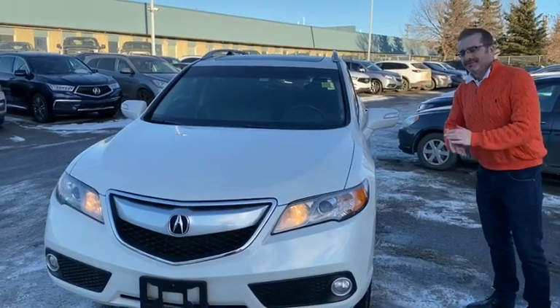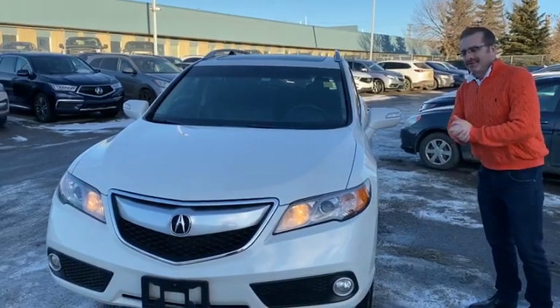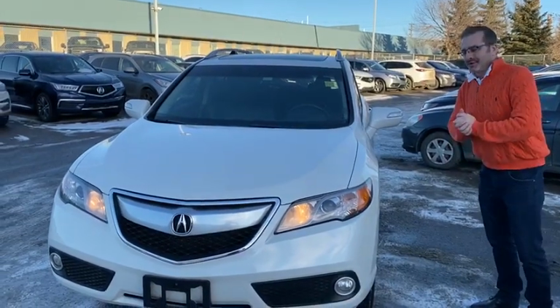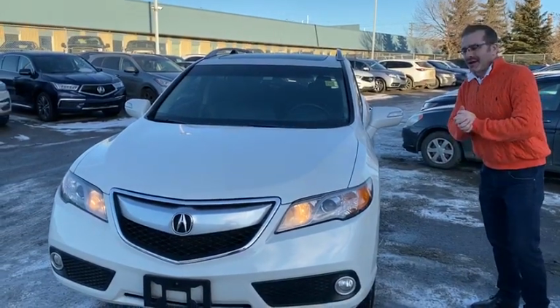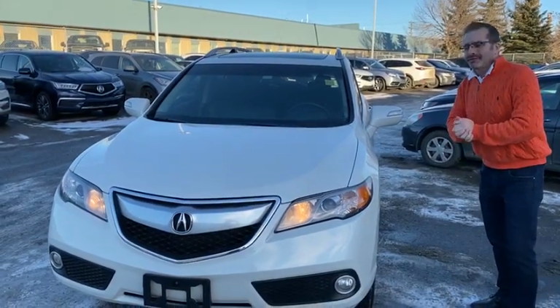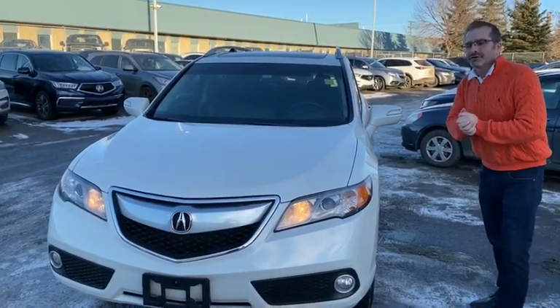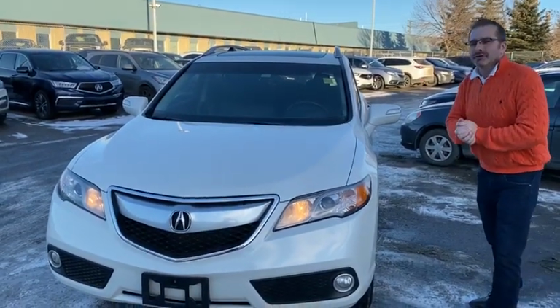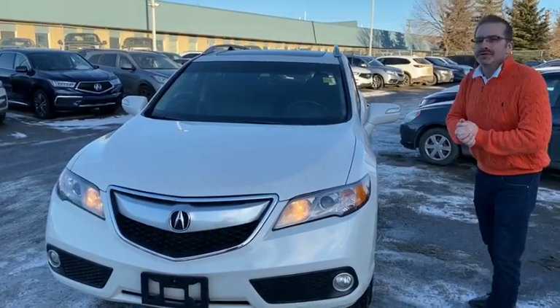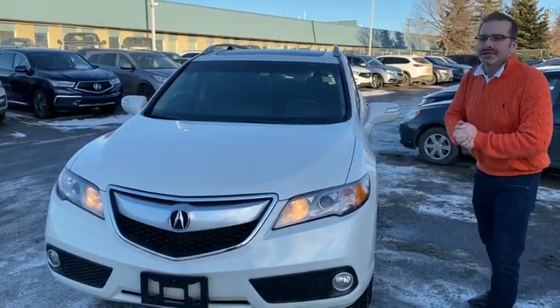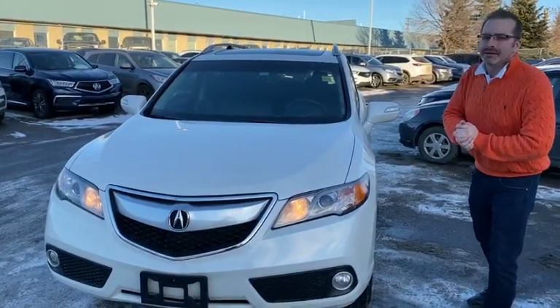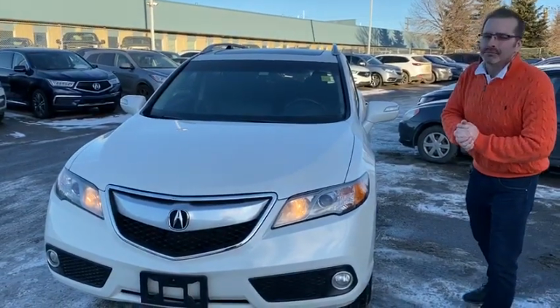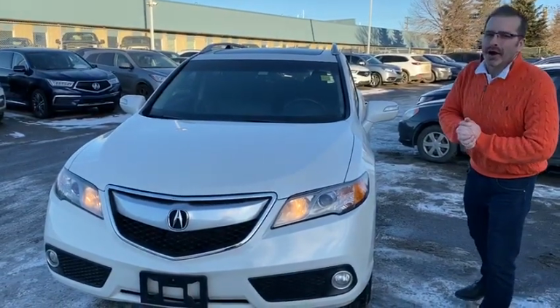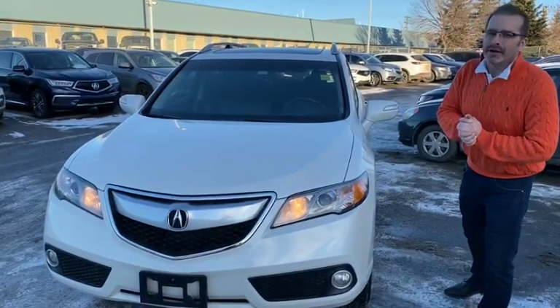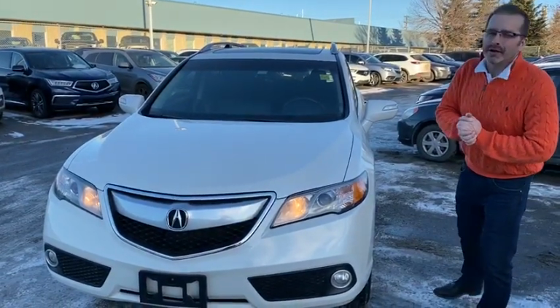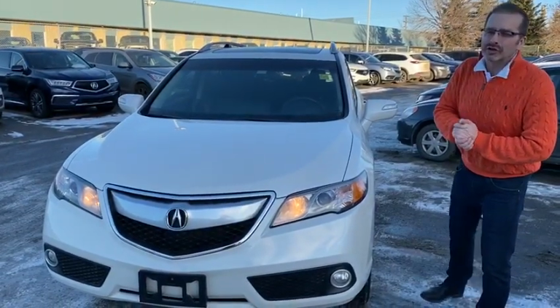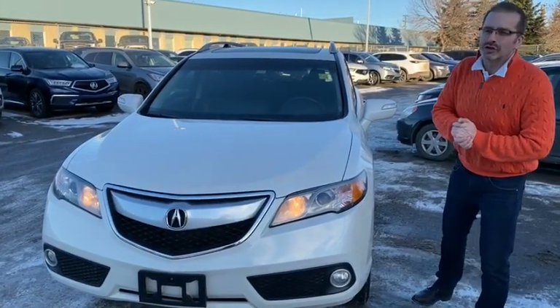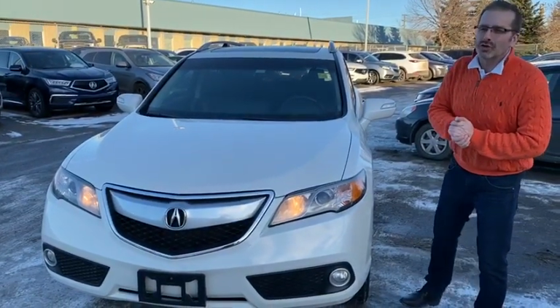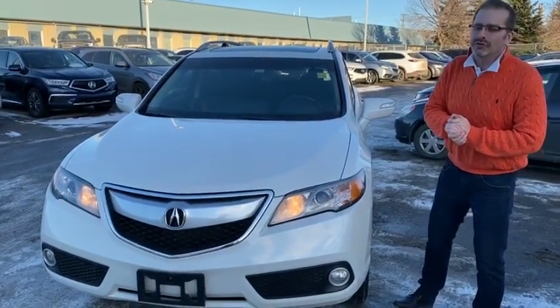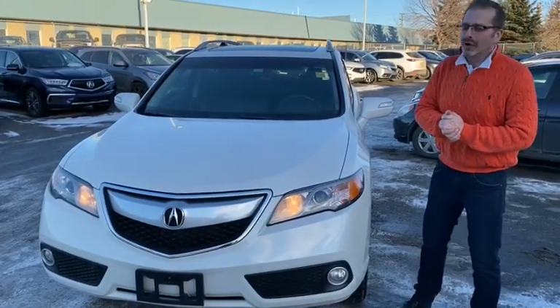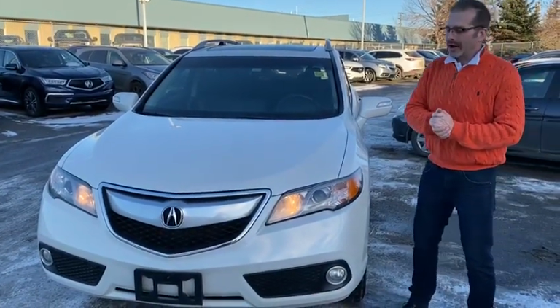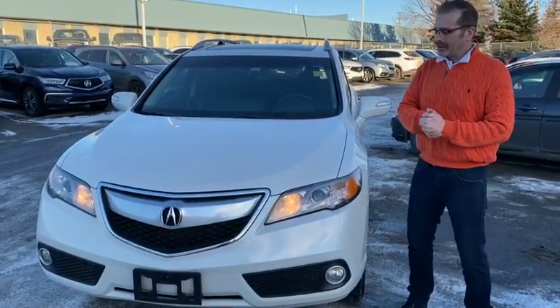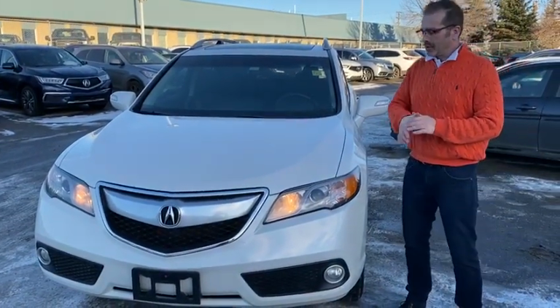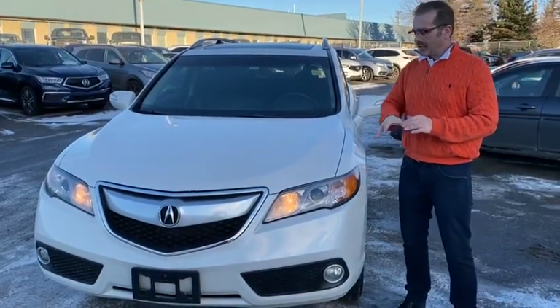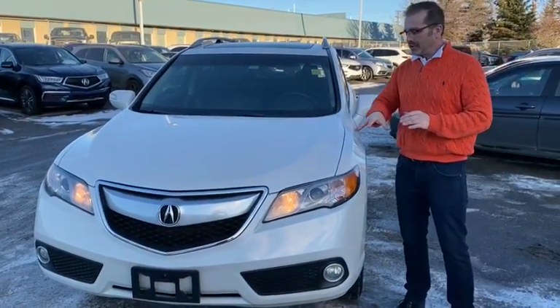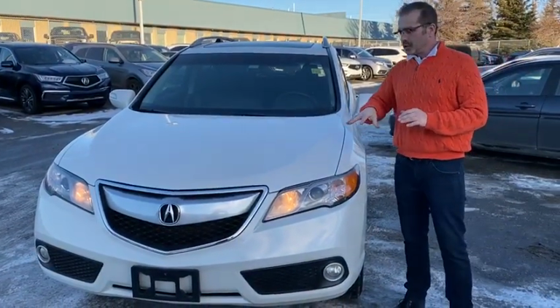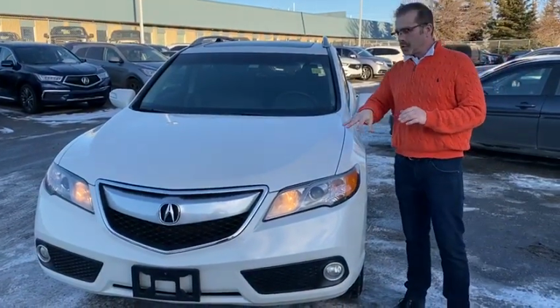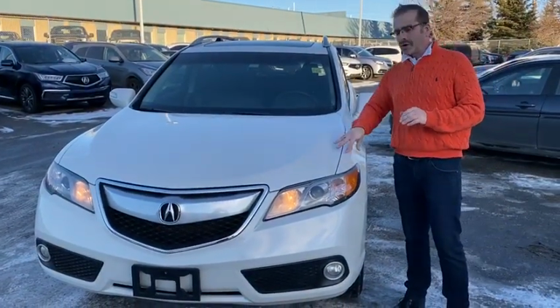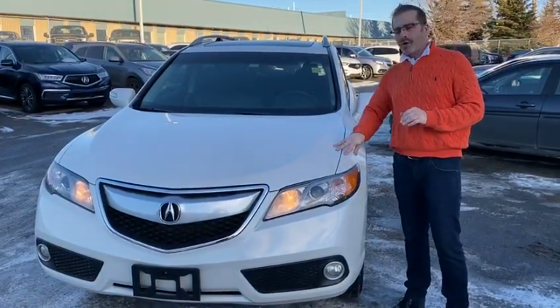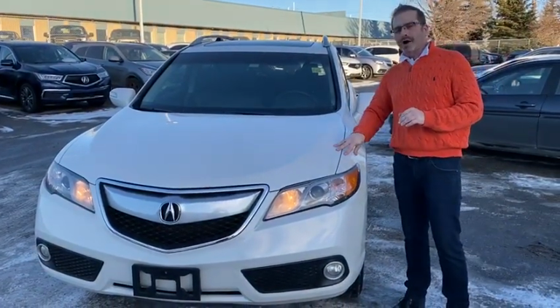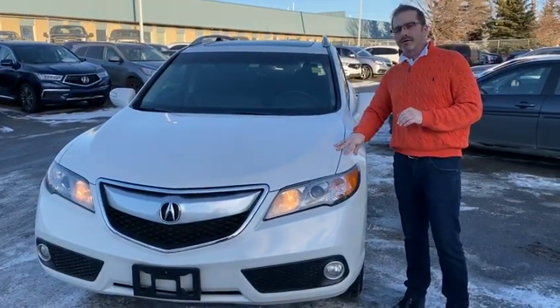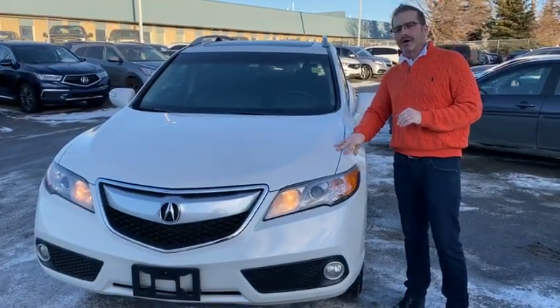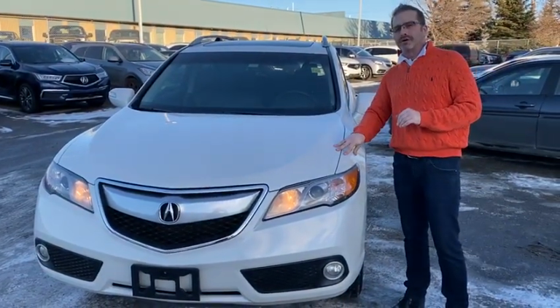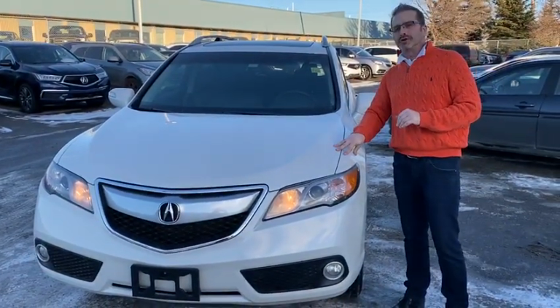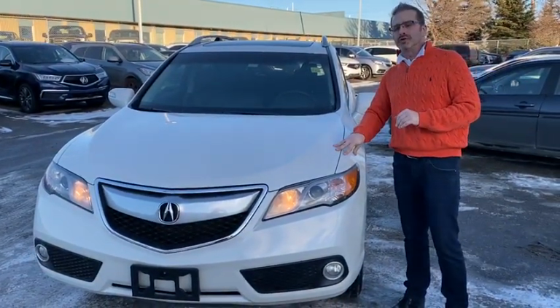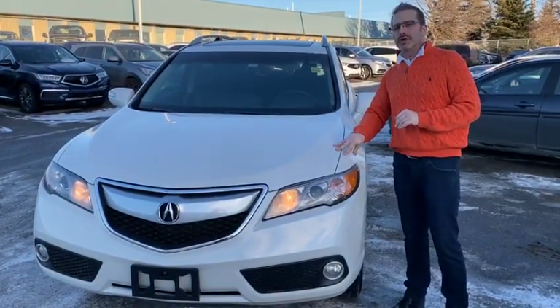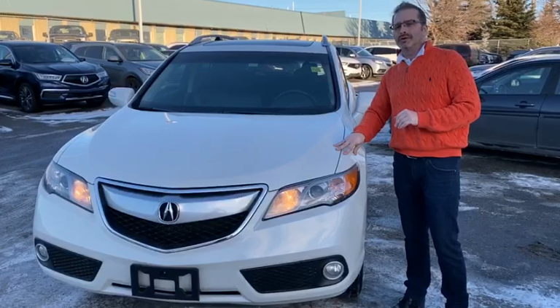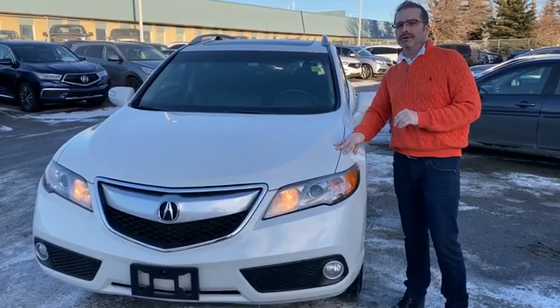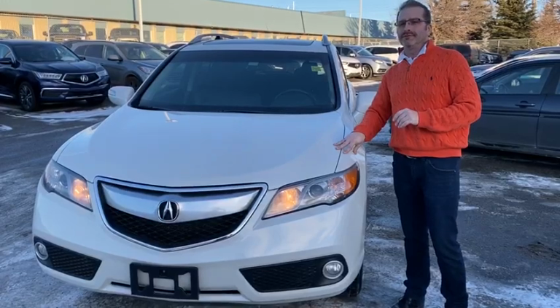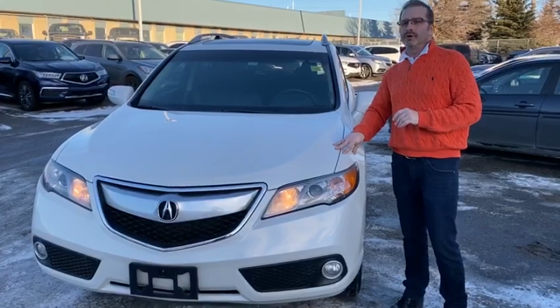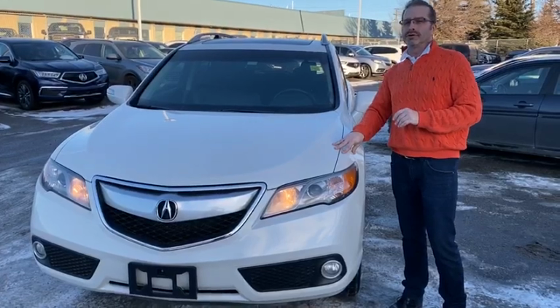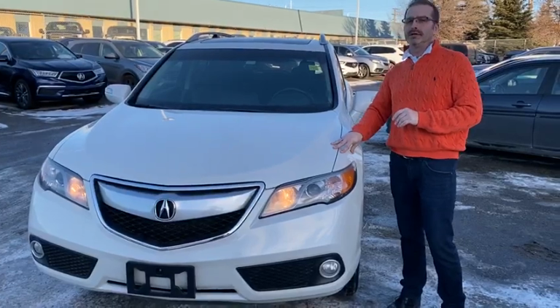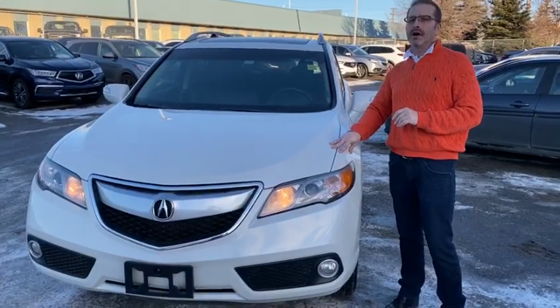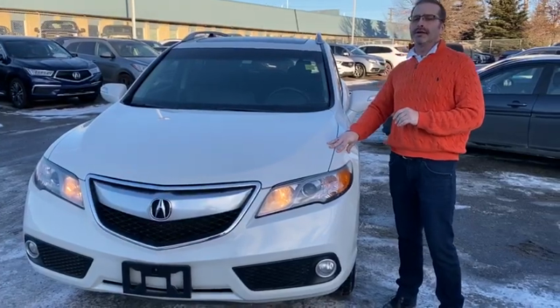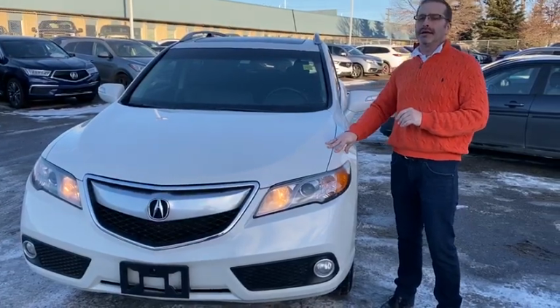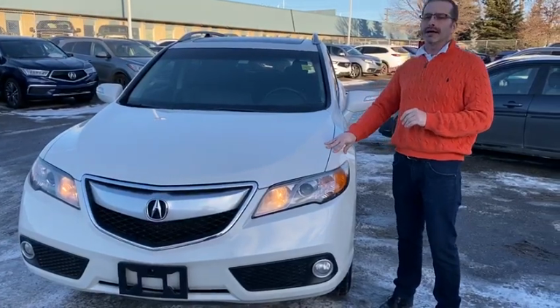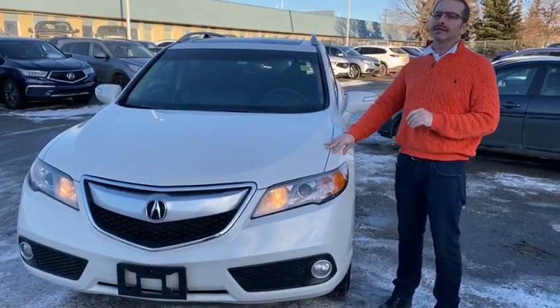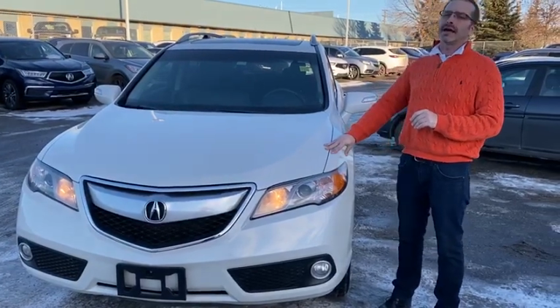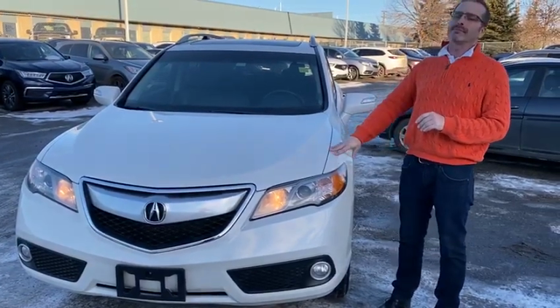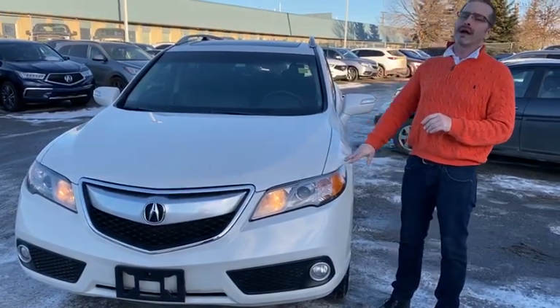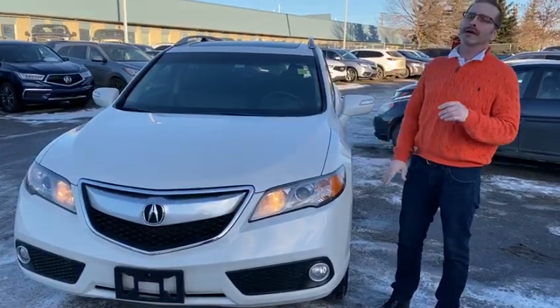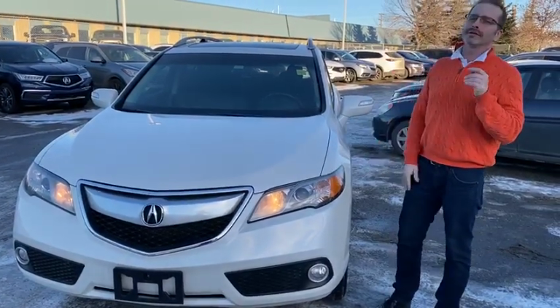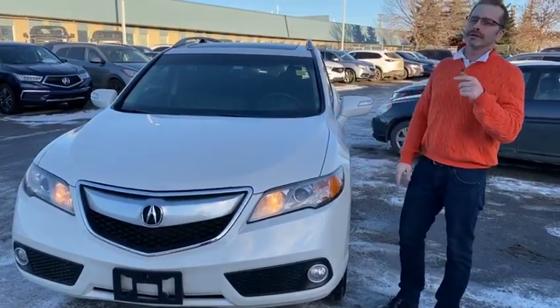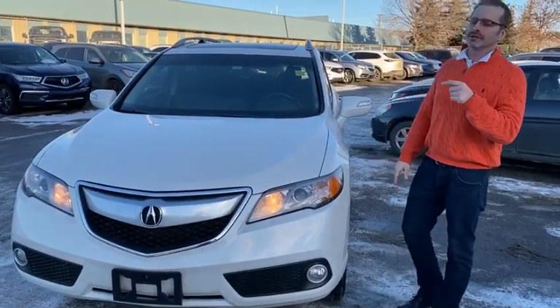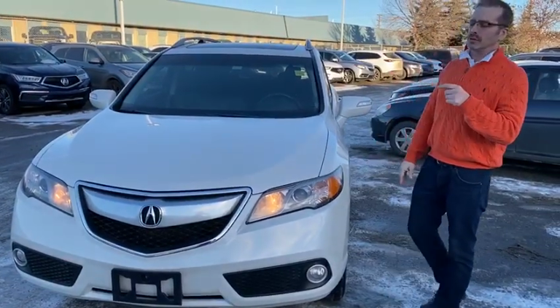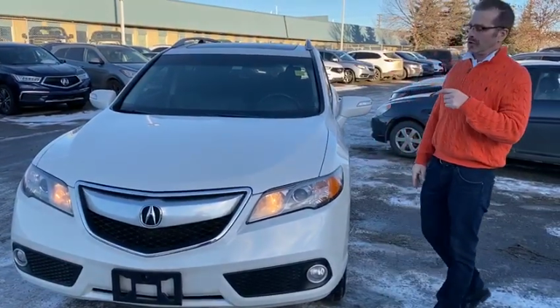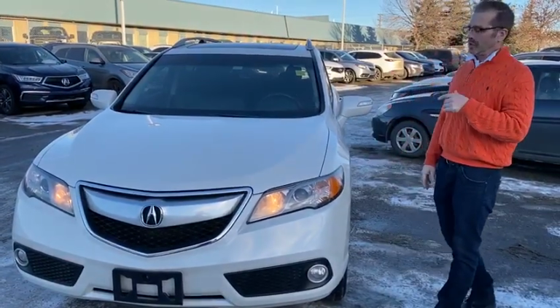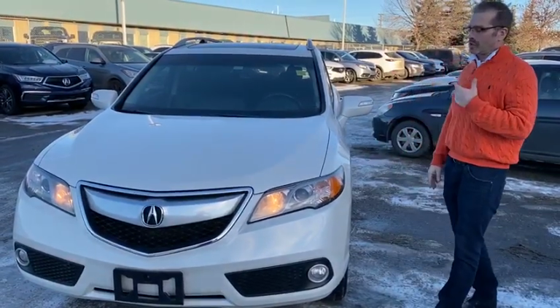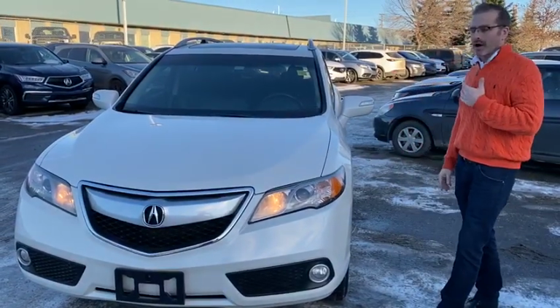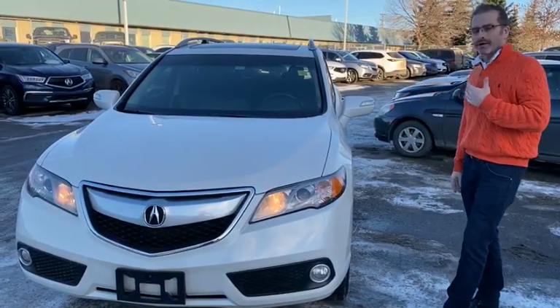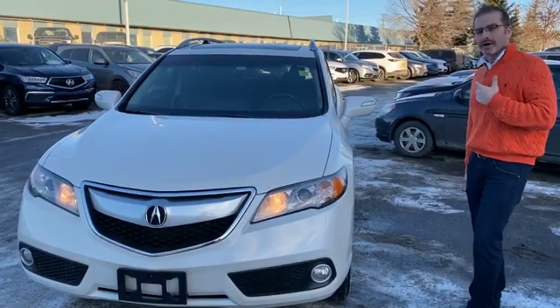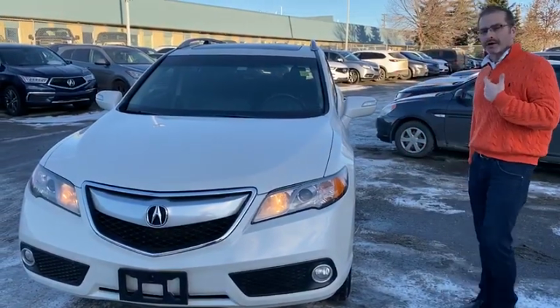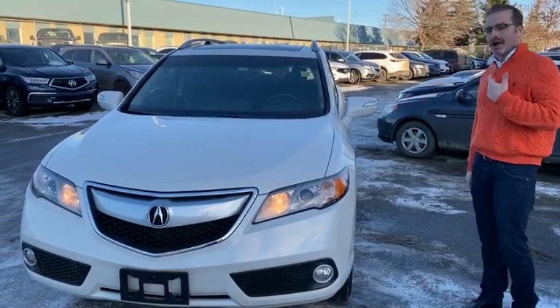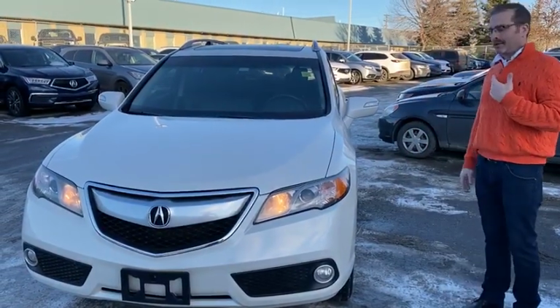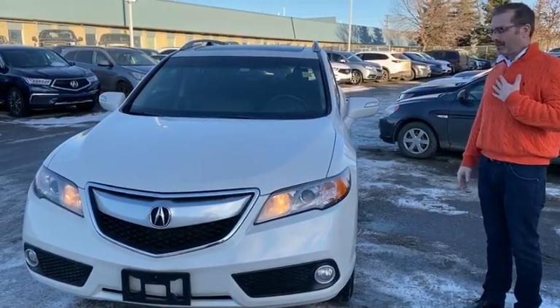Good afternoon Tina, Brian here at Southview Akron. We're gonna do a quick walk around the 2014 RDX Tech Package — this is the one you inquired about online.